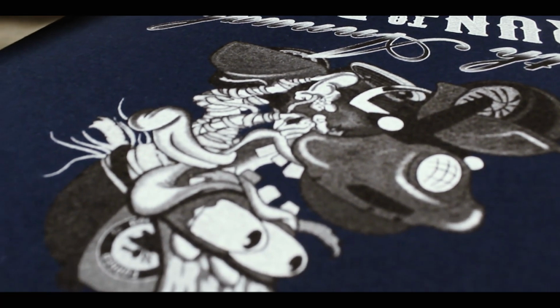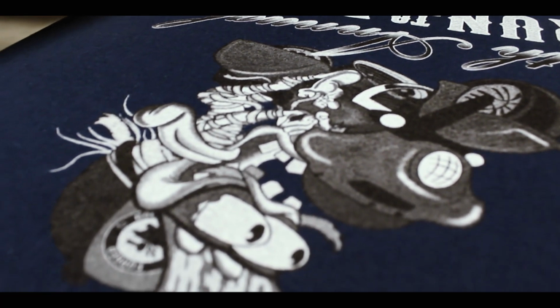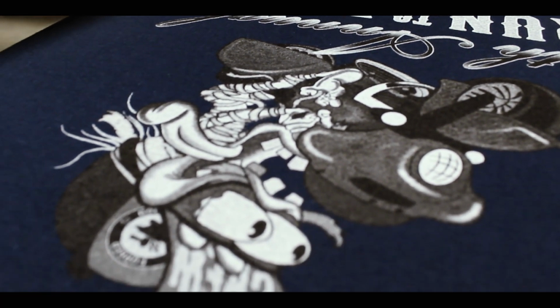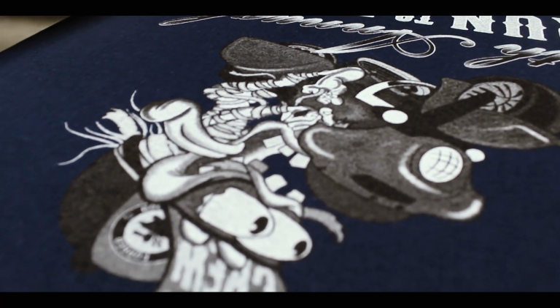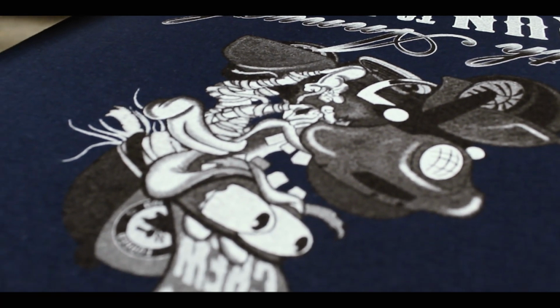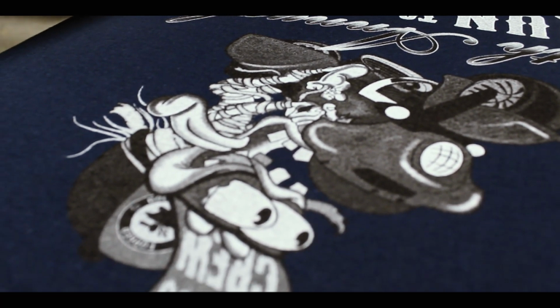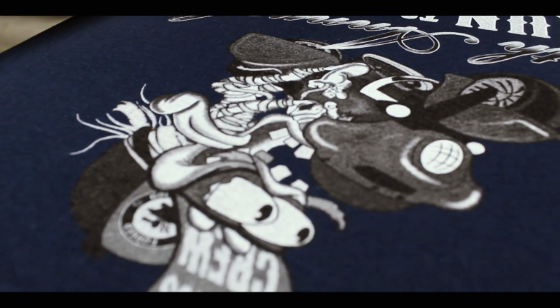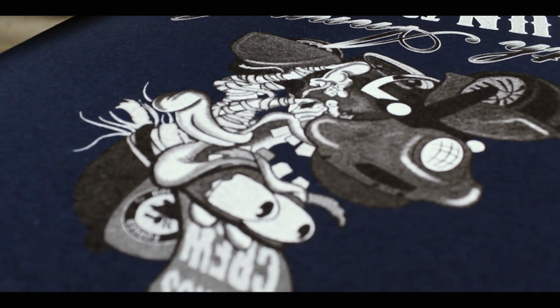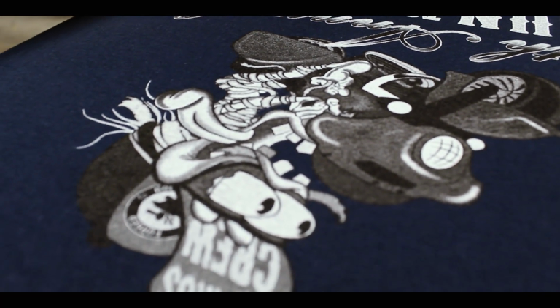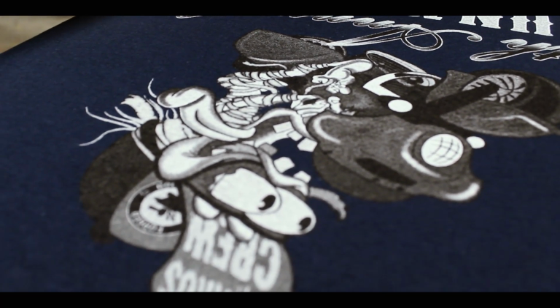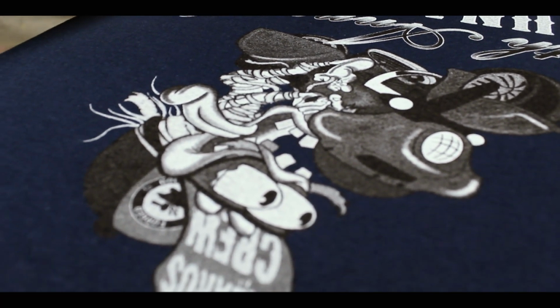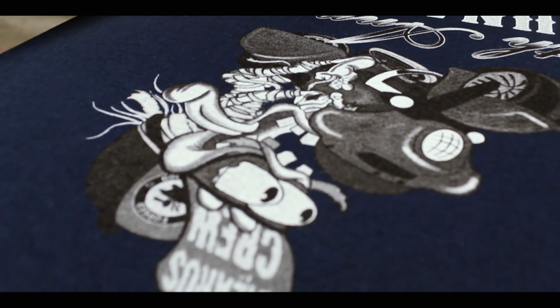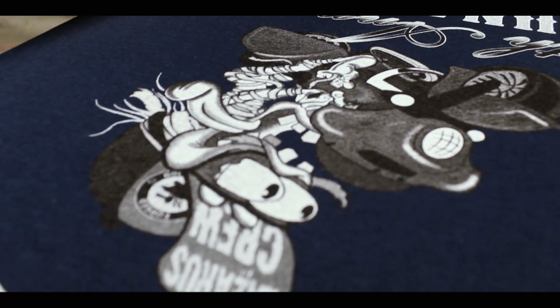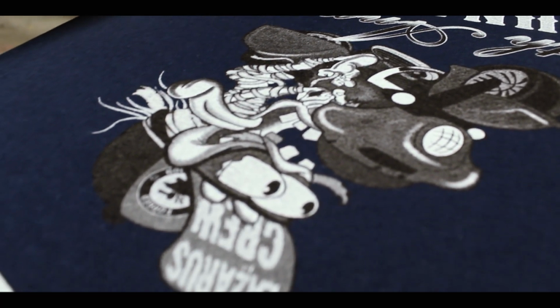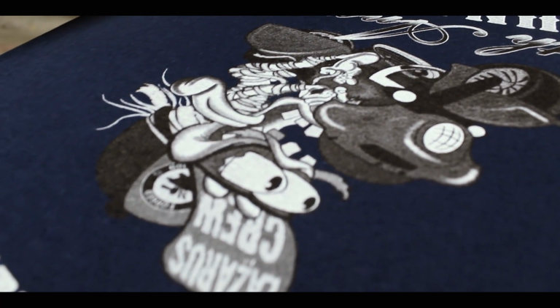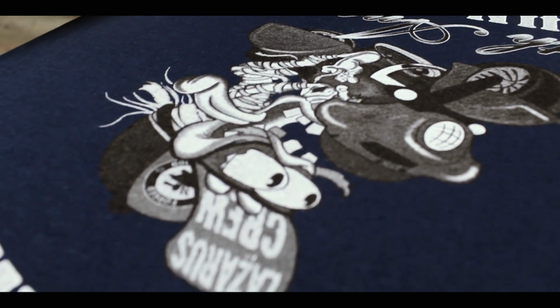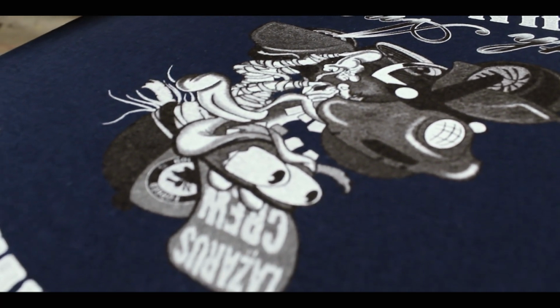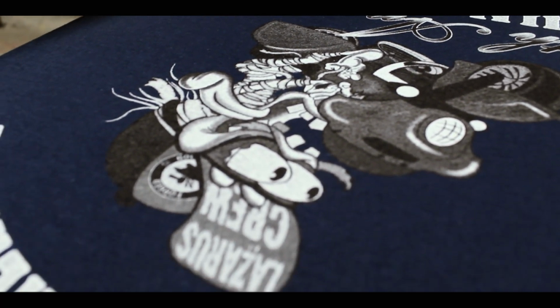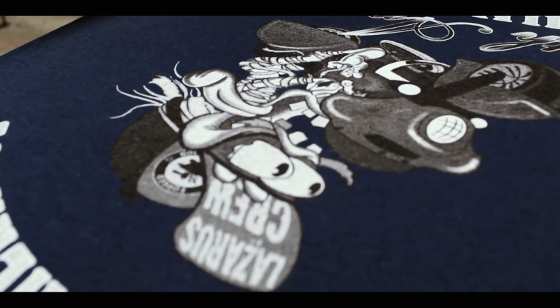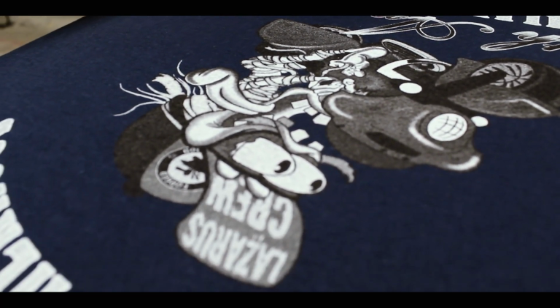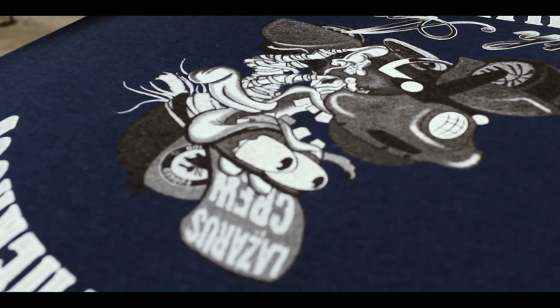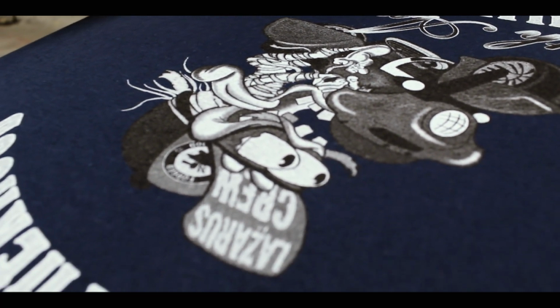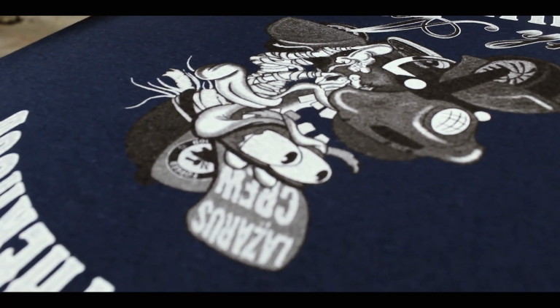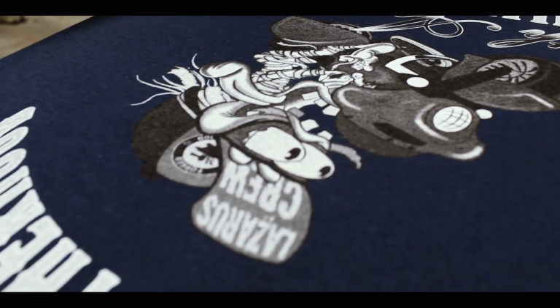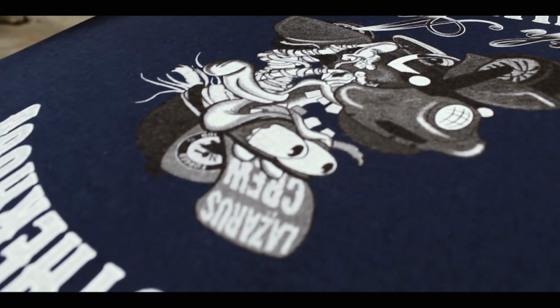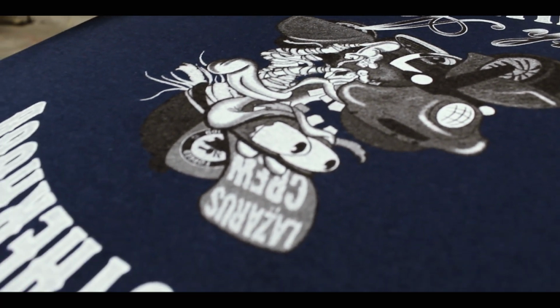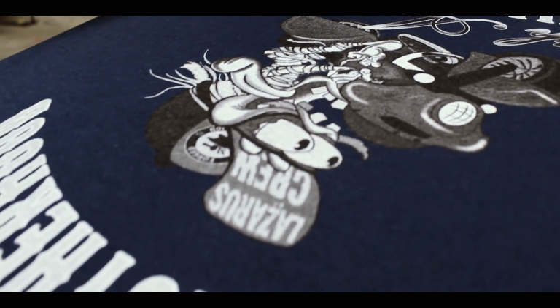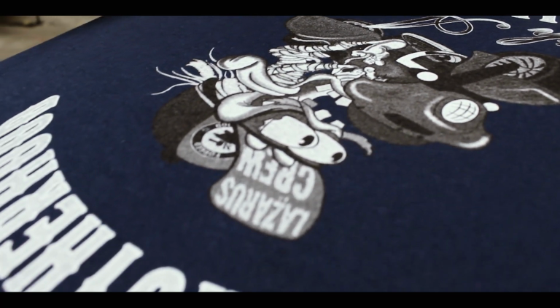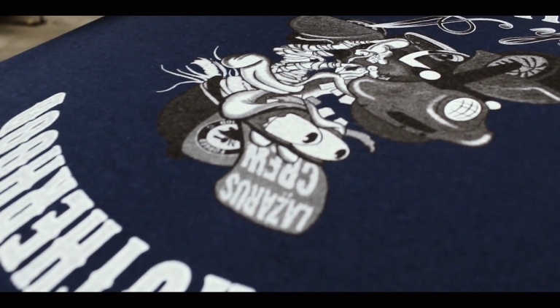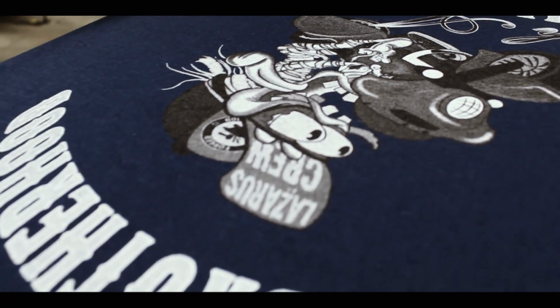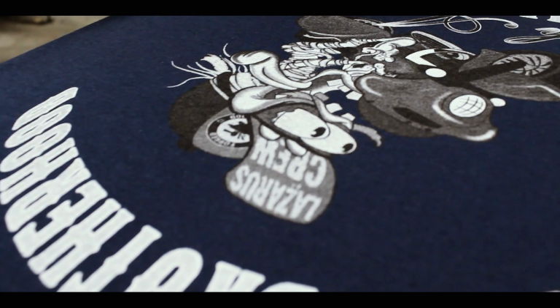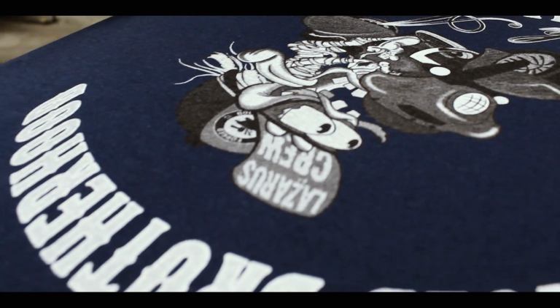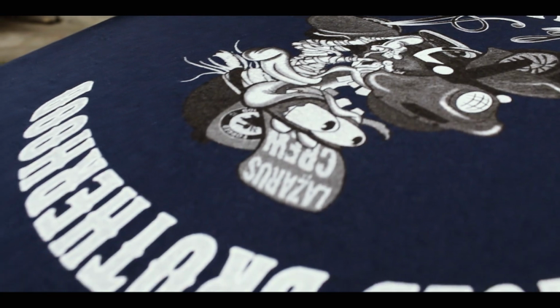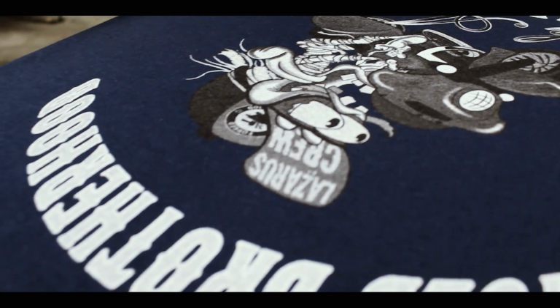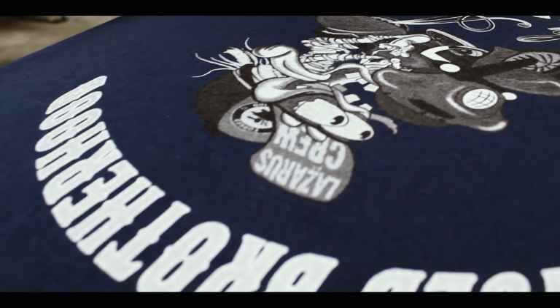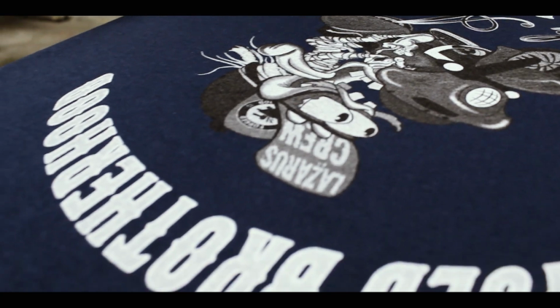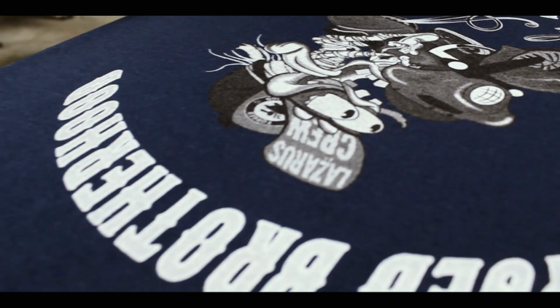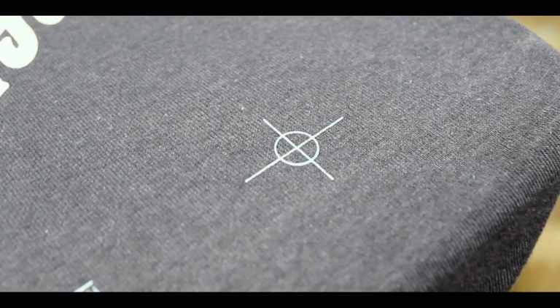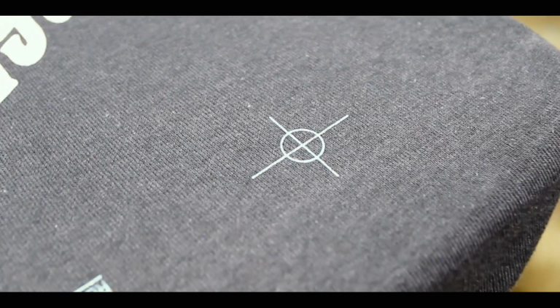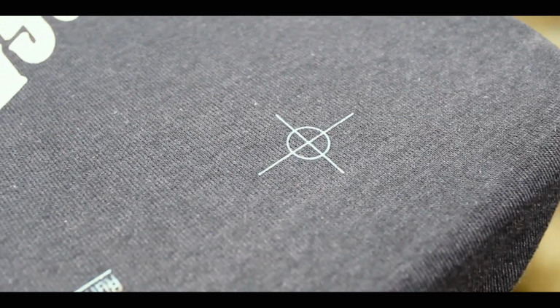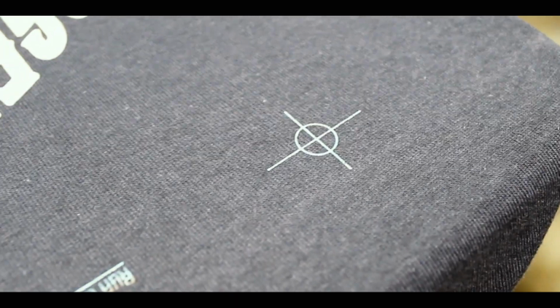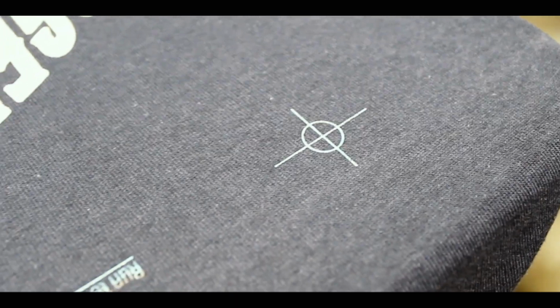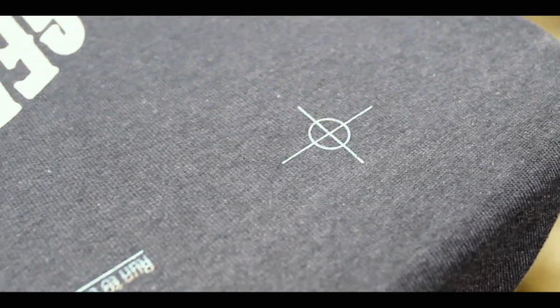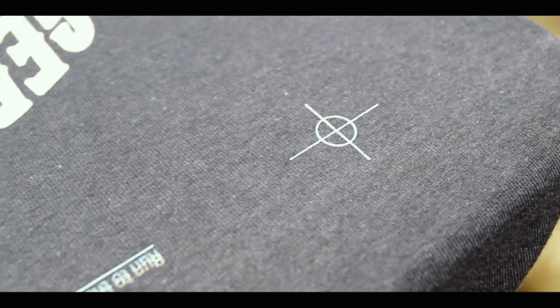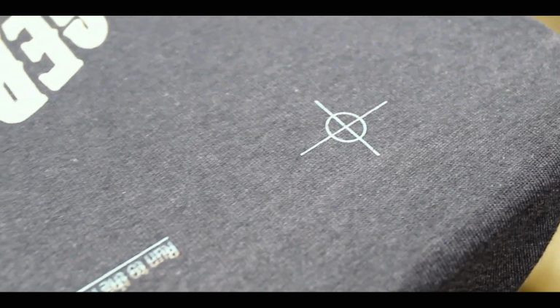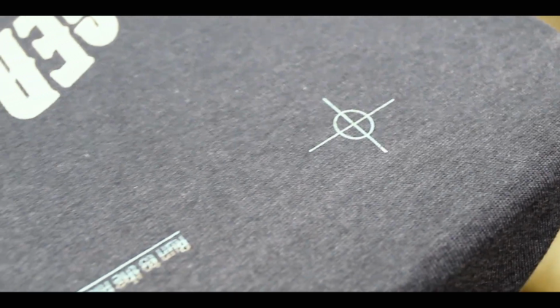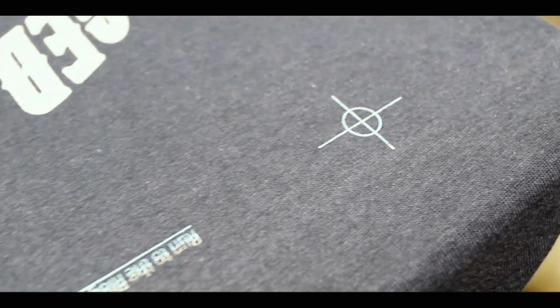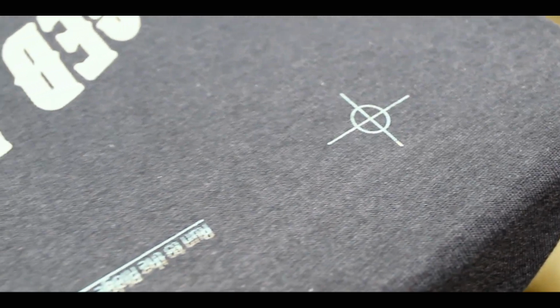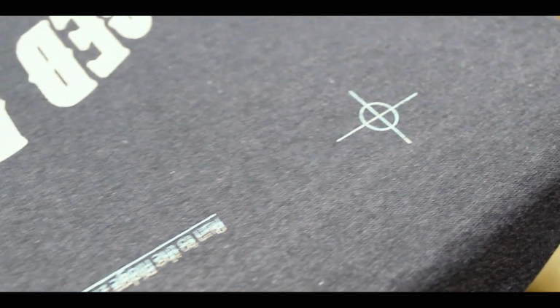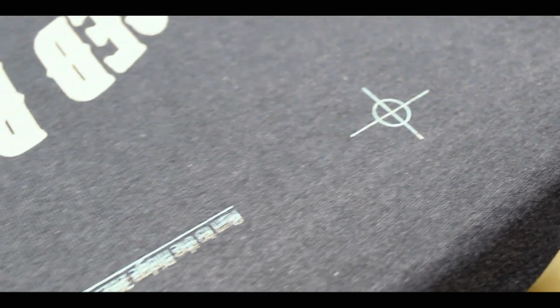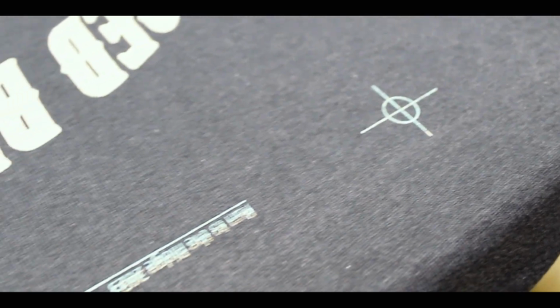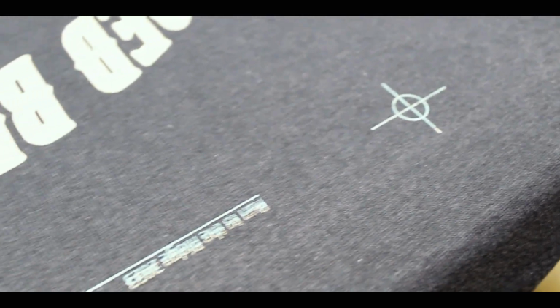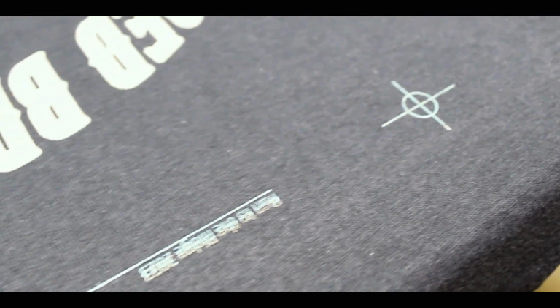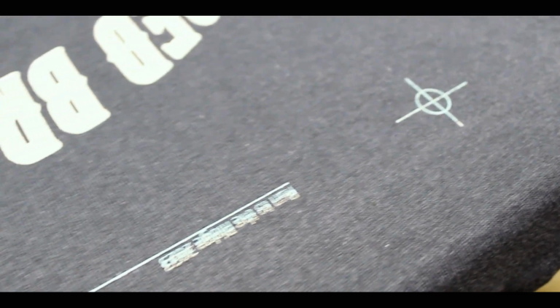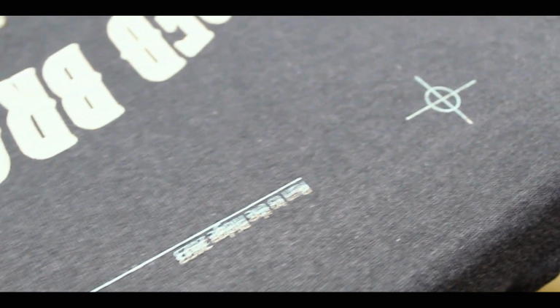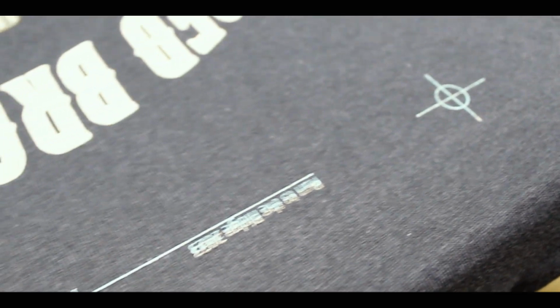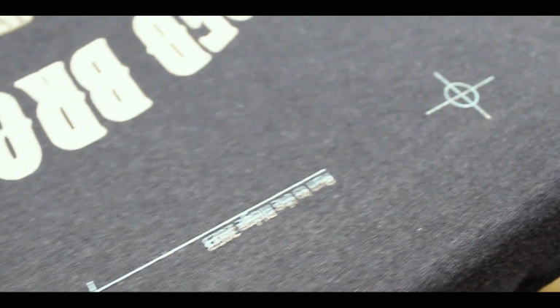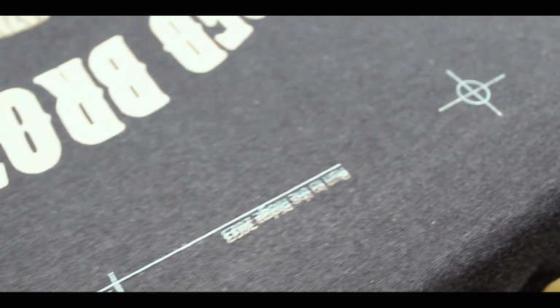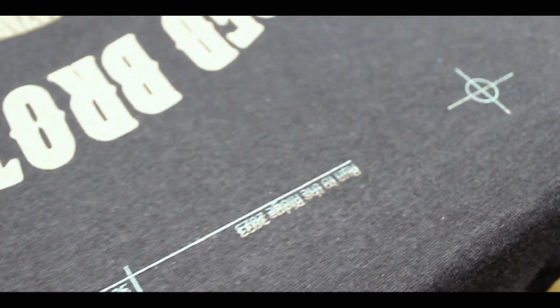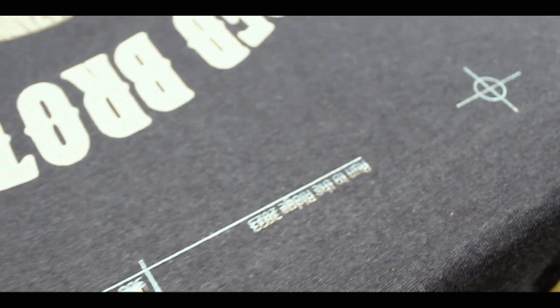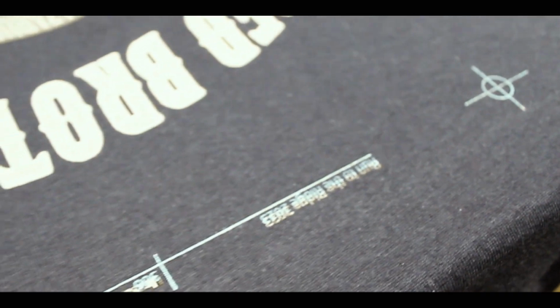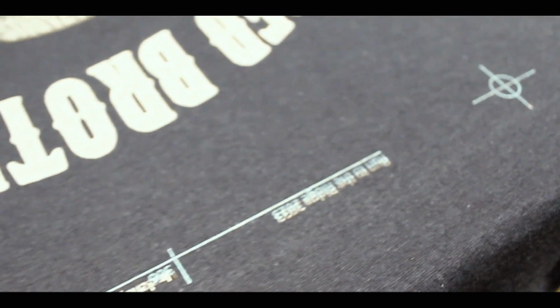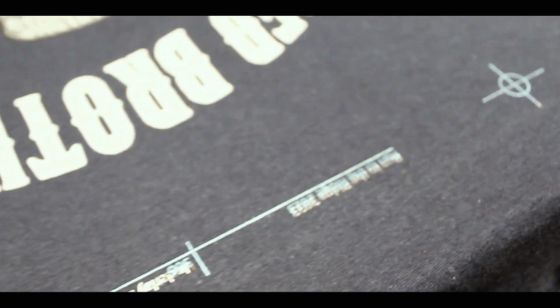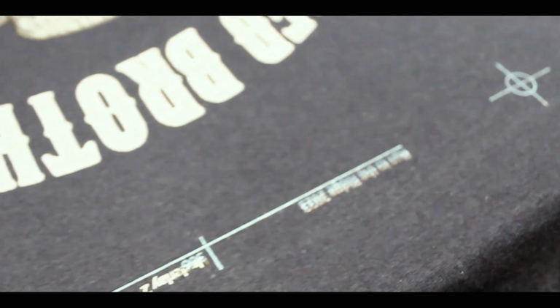By turning these knobs at the end of the printhead, our screens can be shifted left, right, forward and backwards.